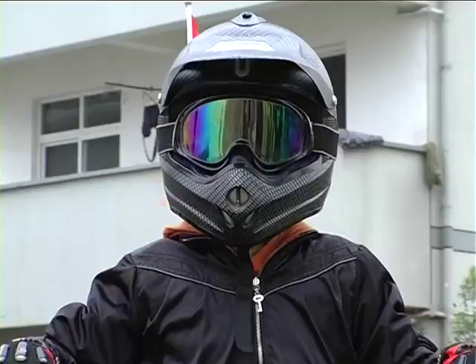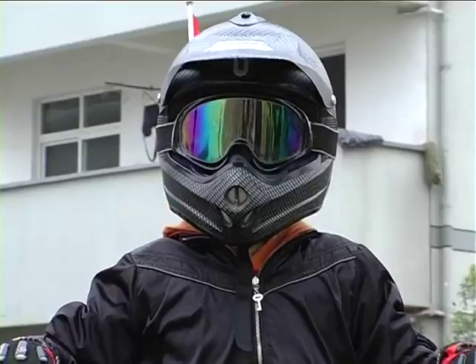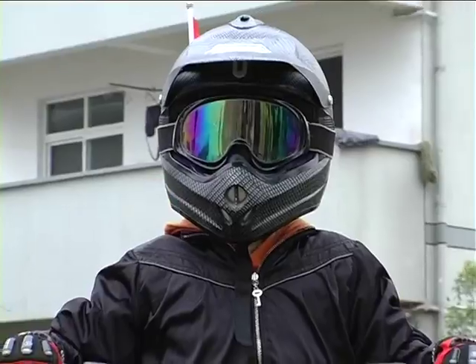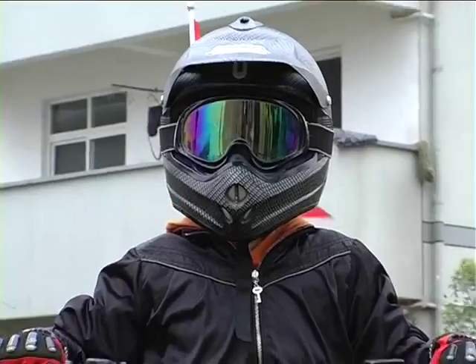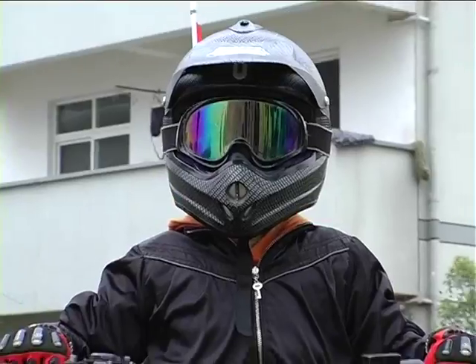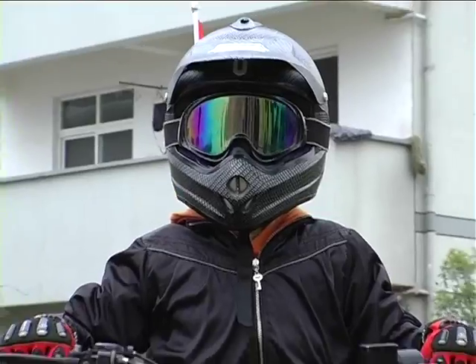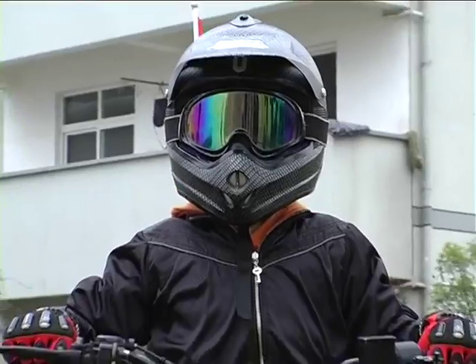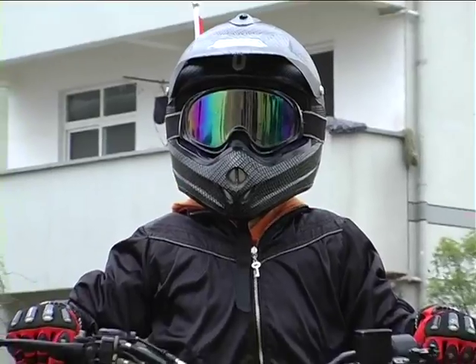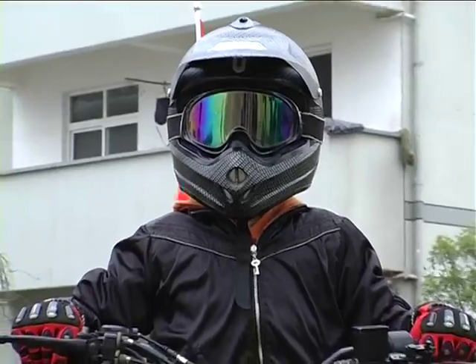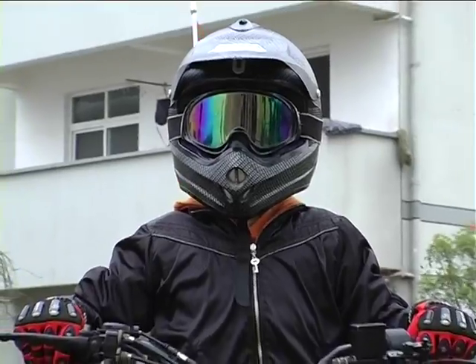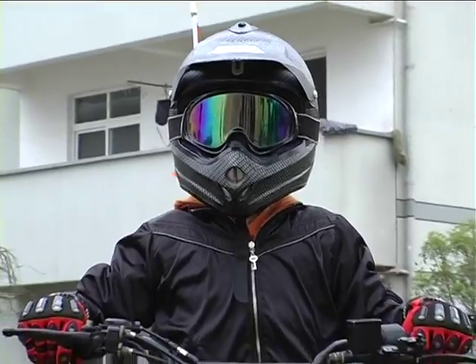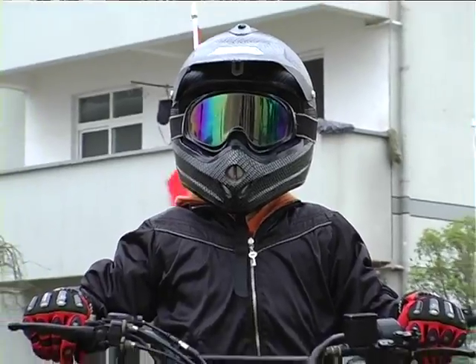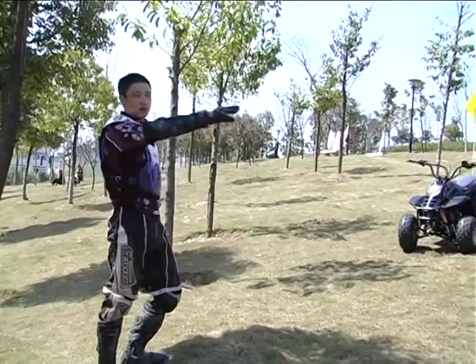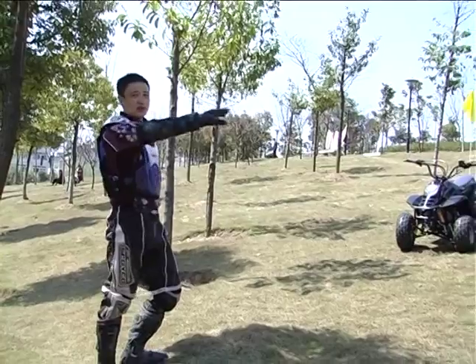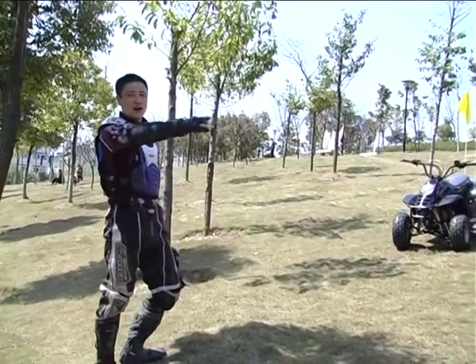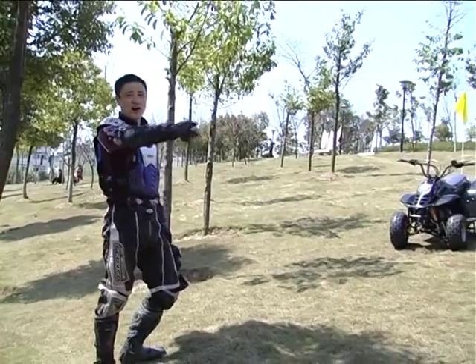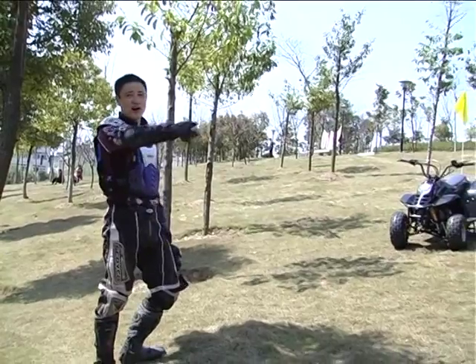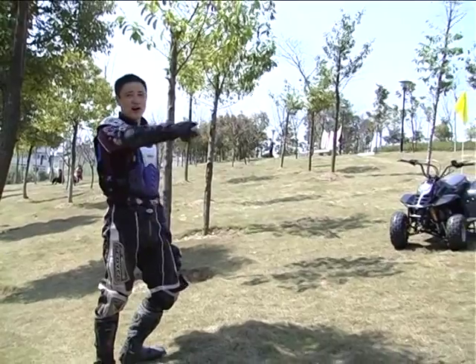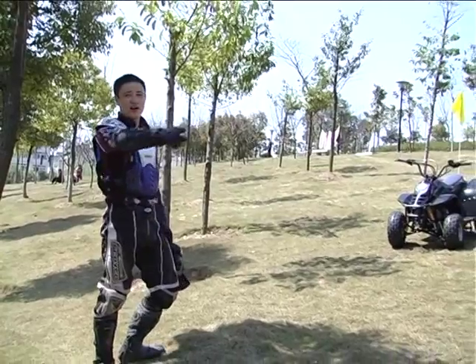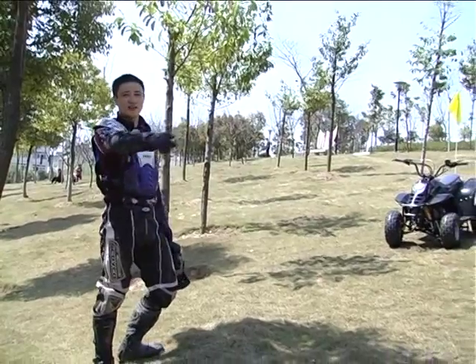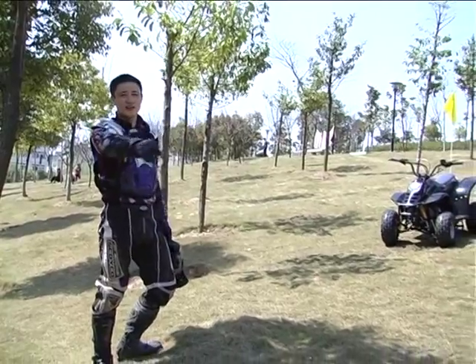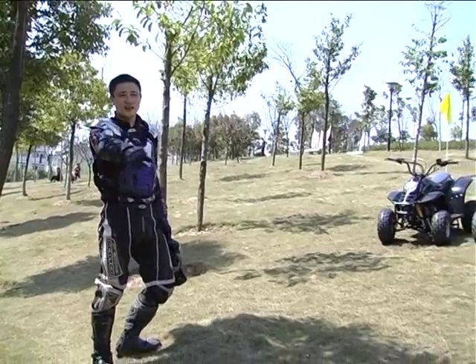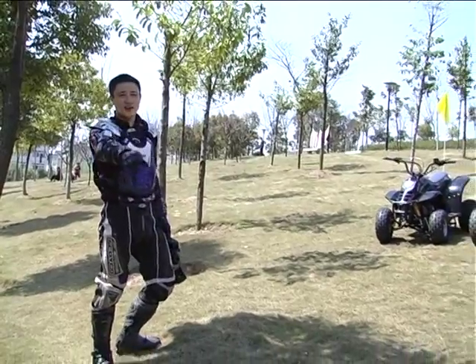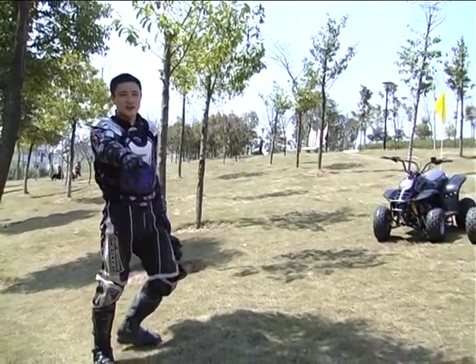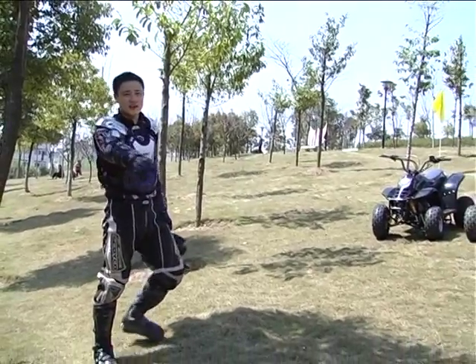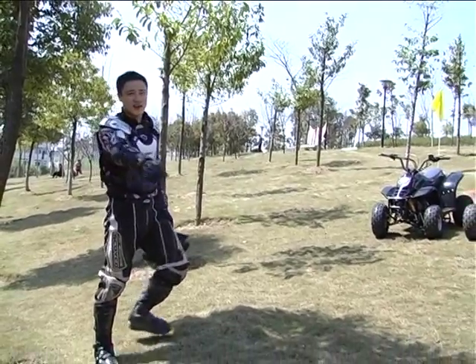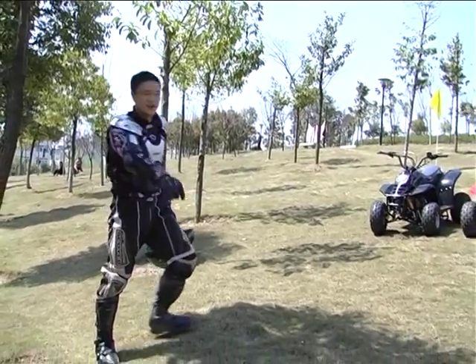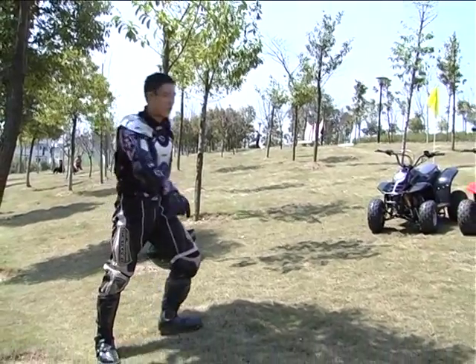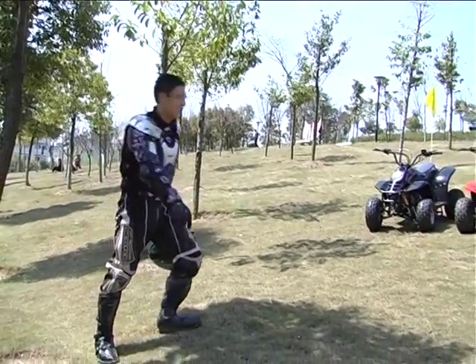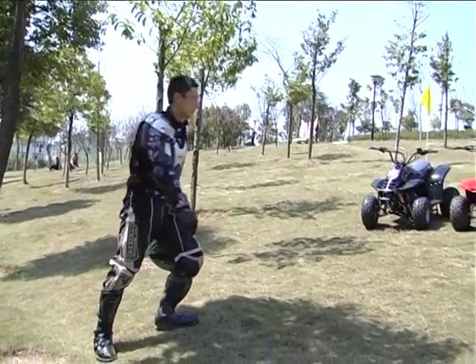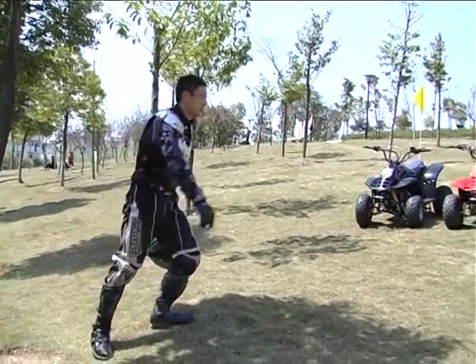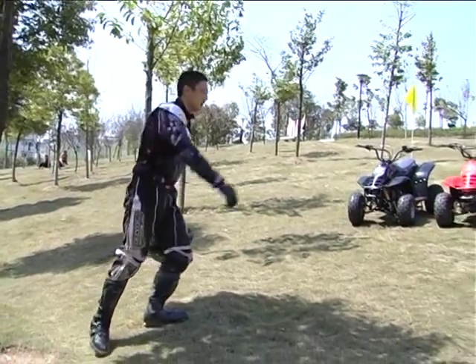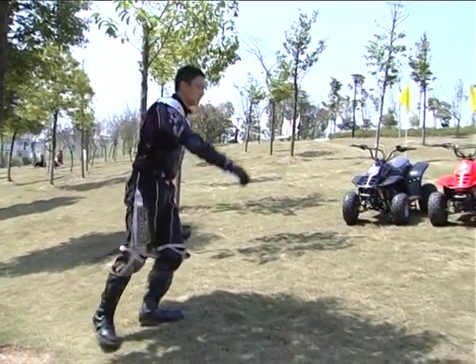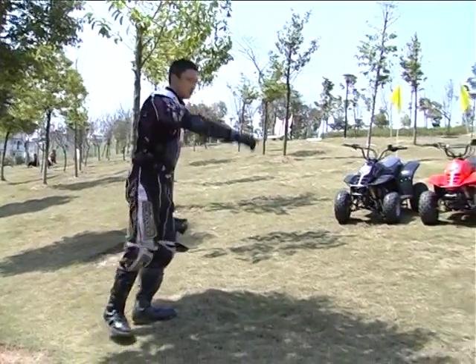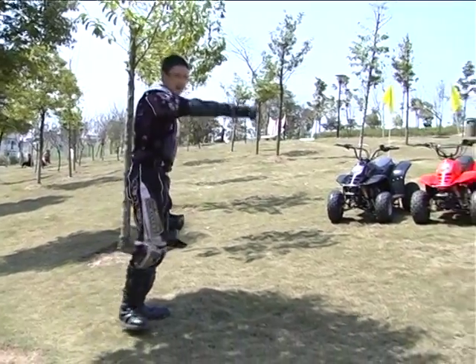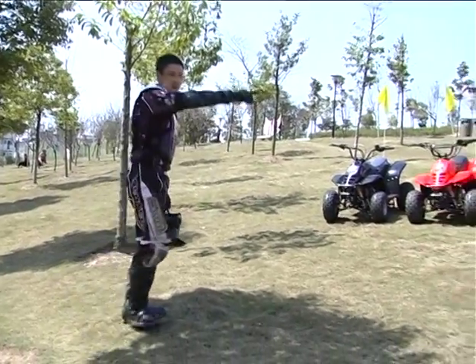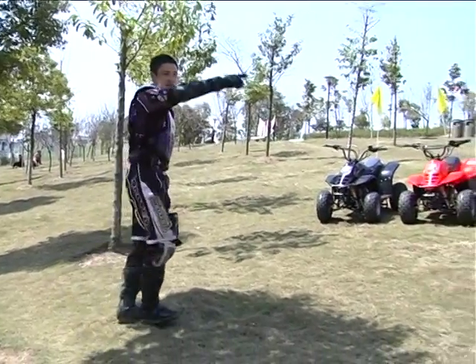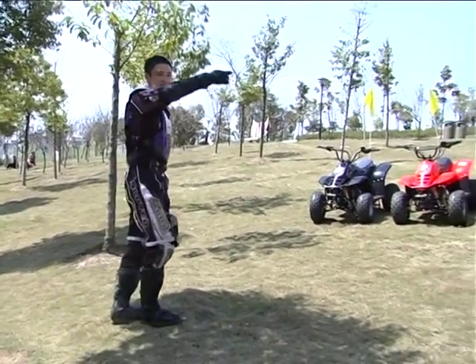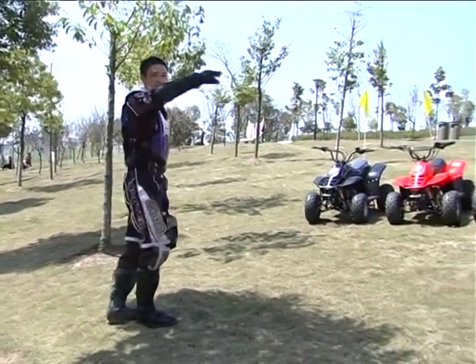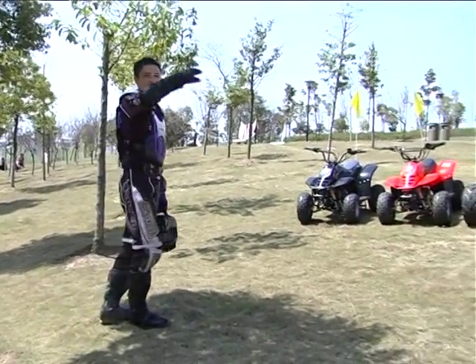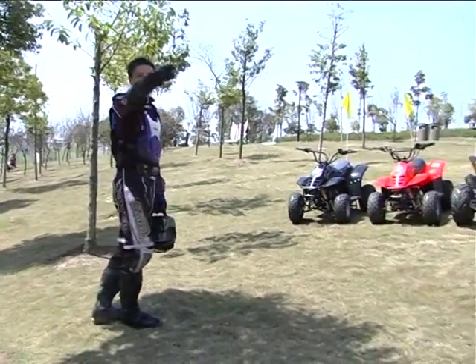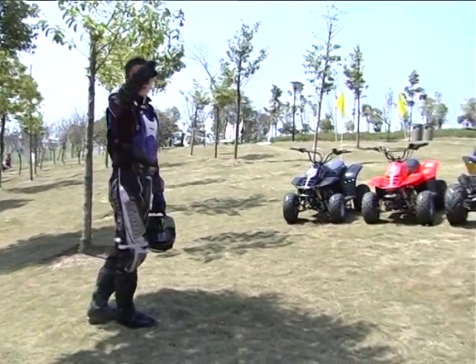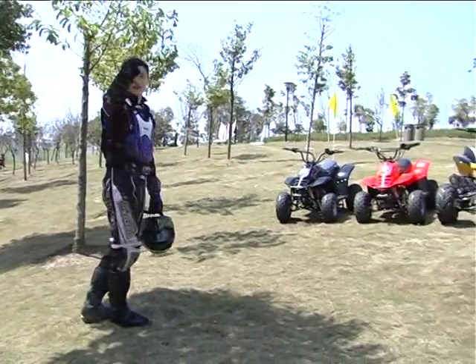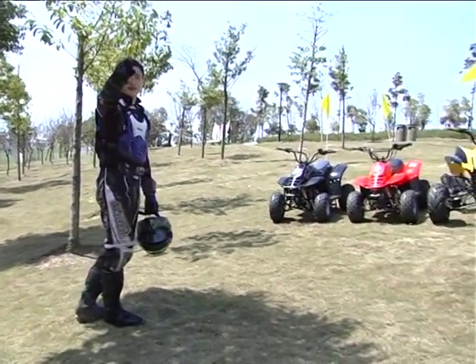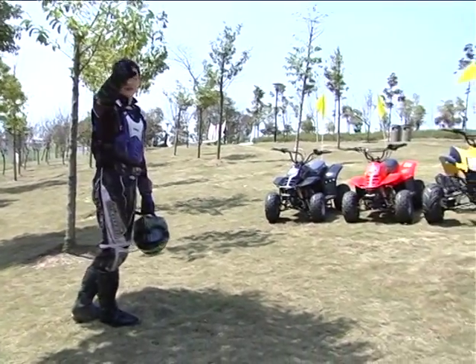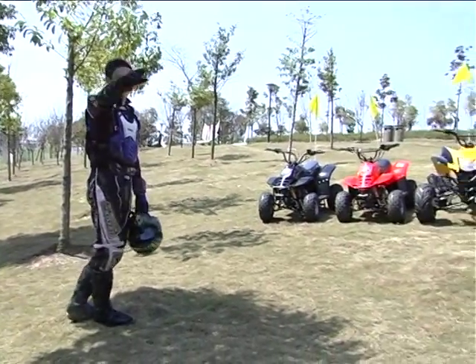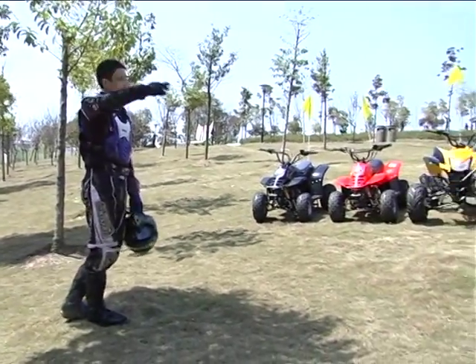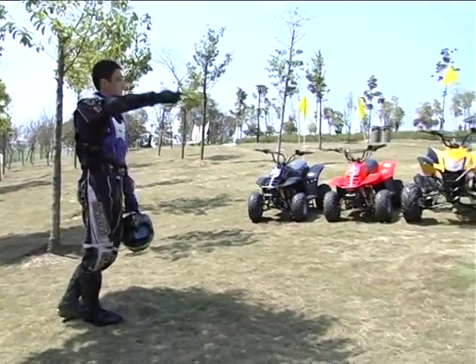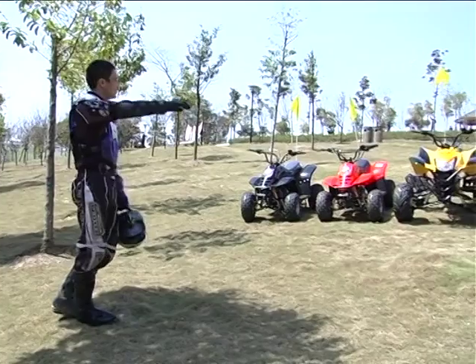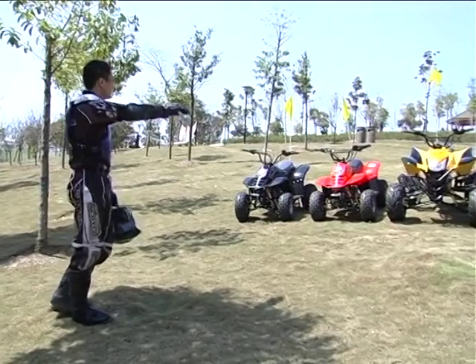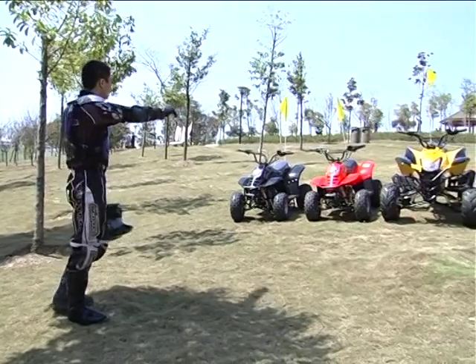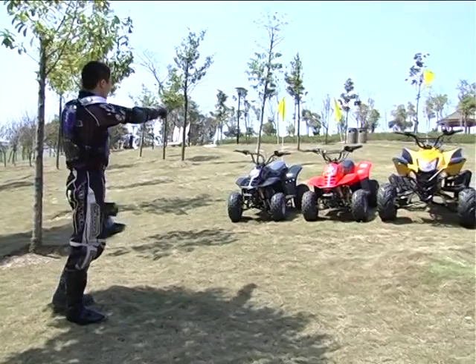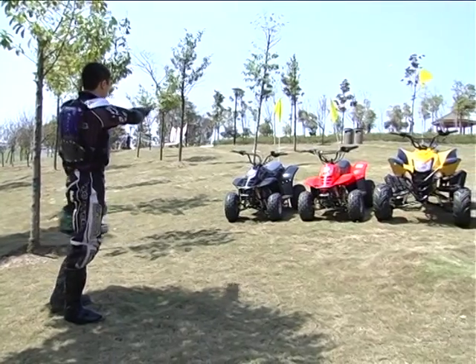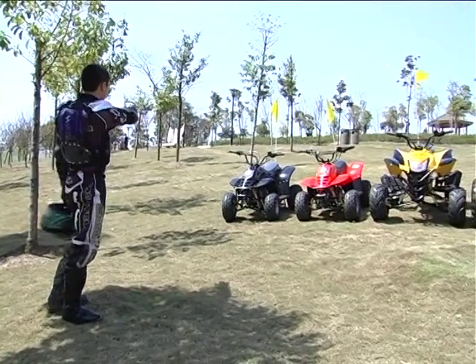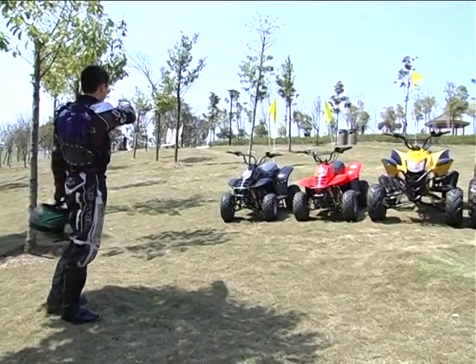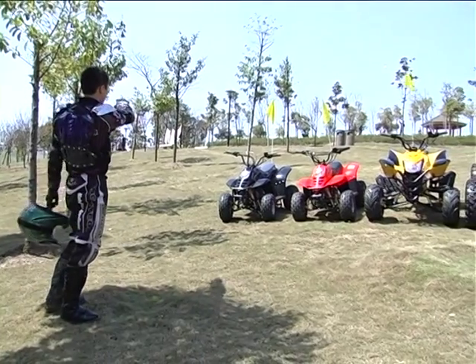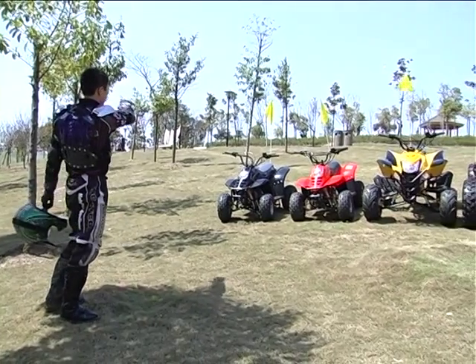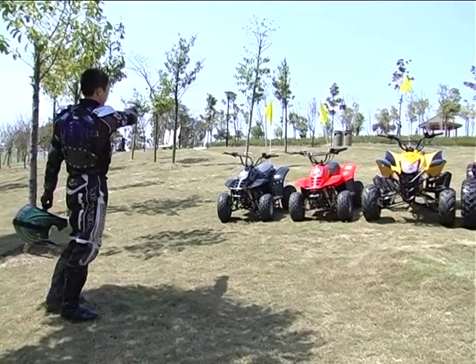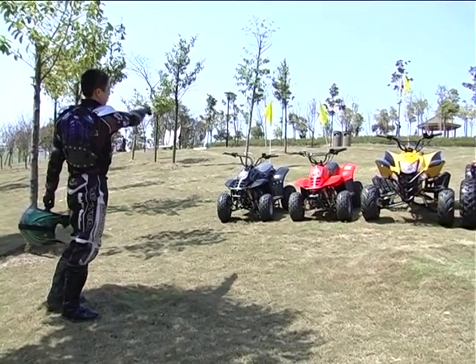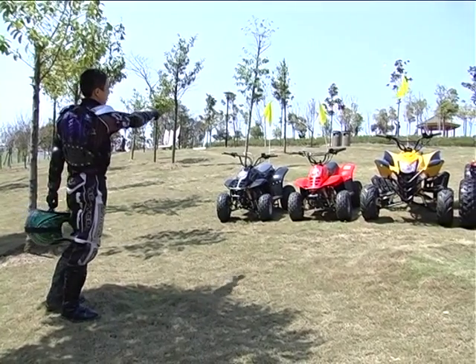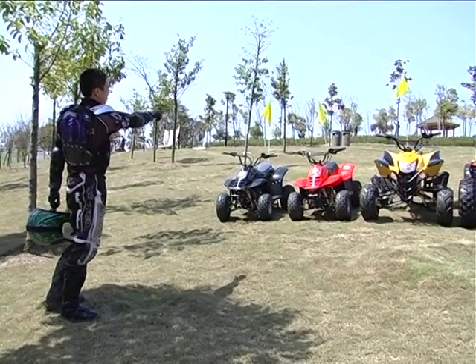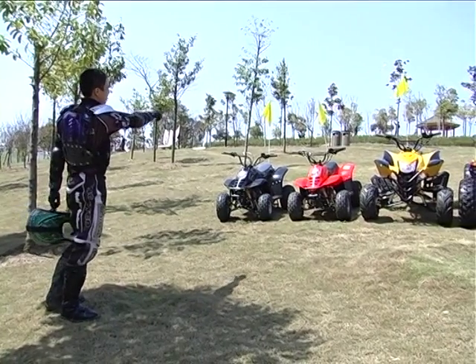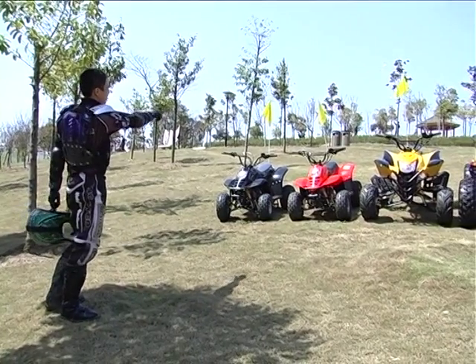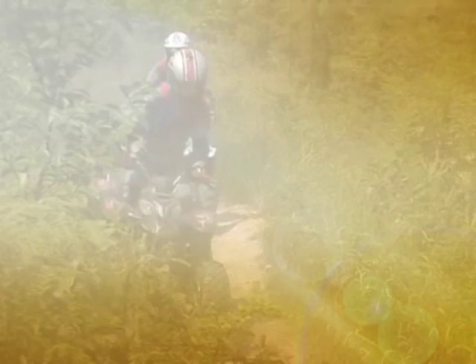When you start to operate the ATV, your friends stay away from the machine and never let anyone stand in front of the ATV.